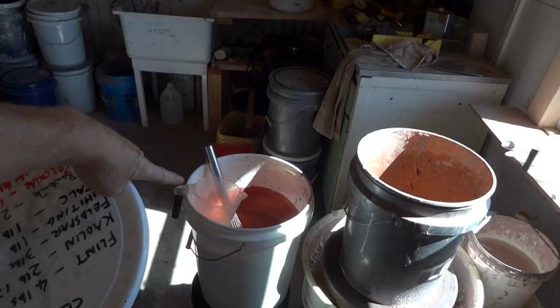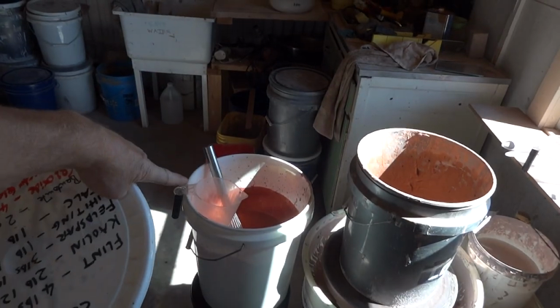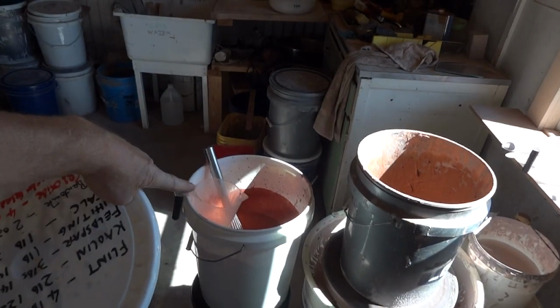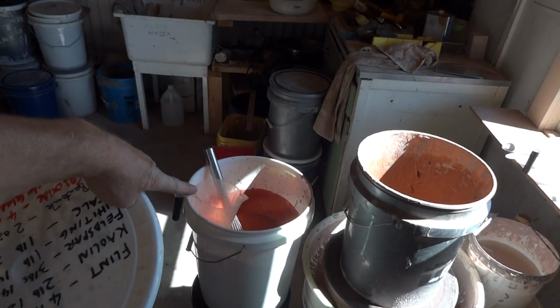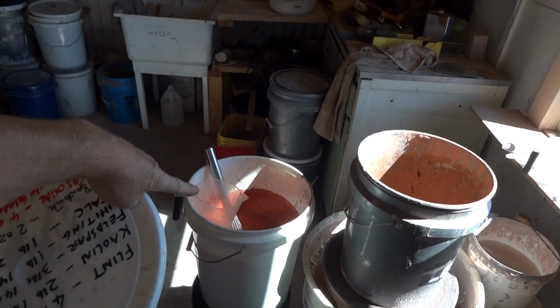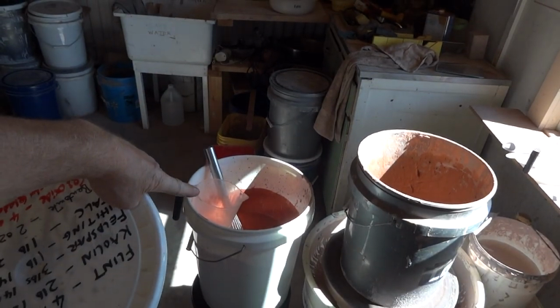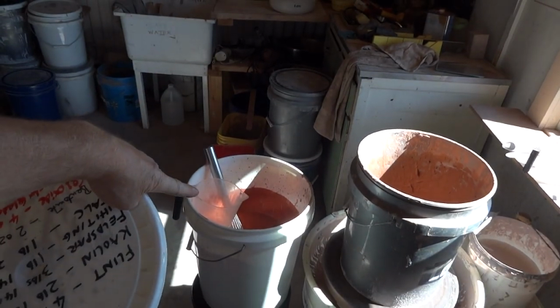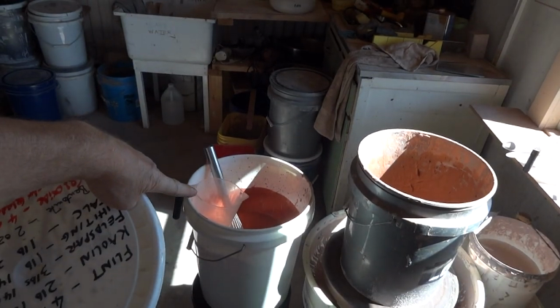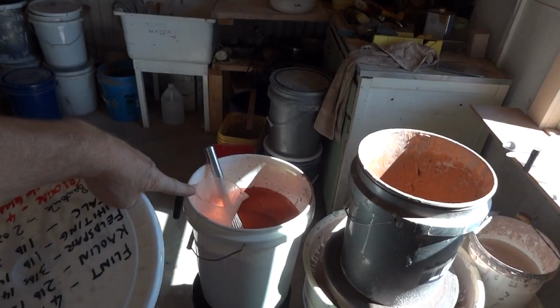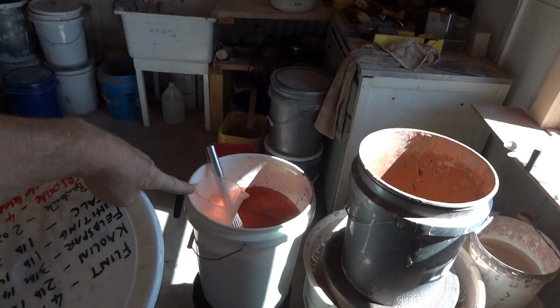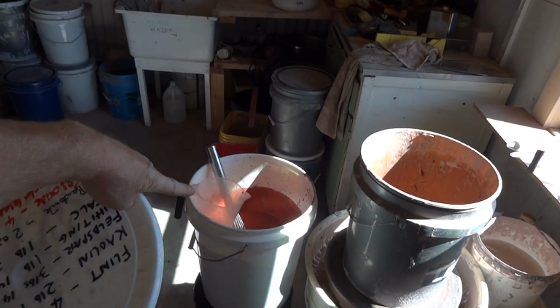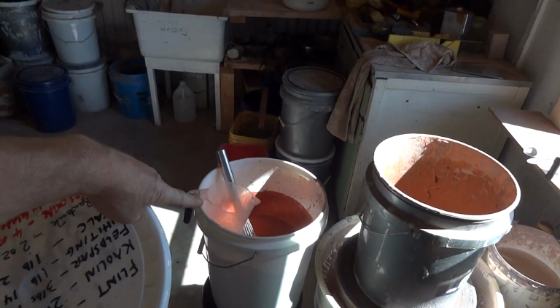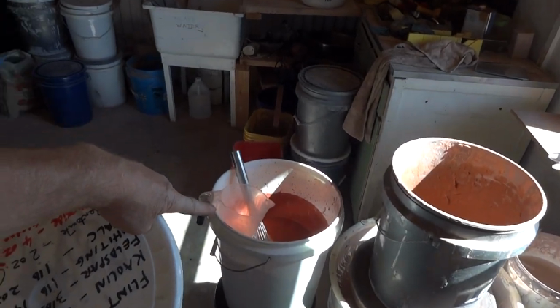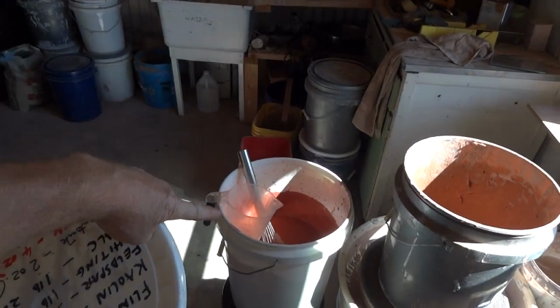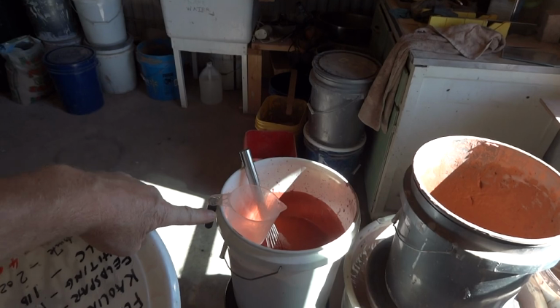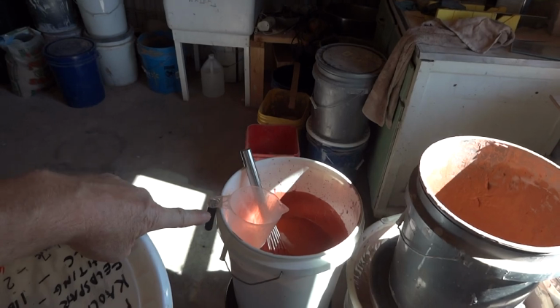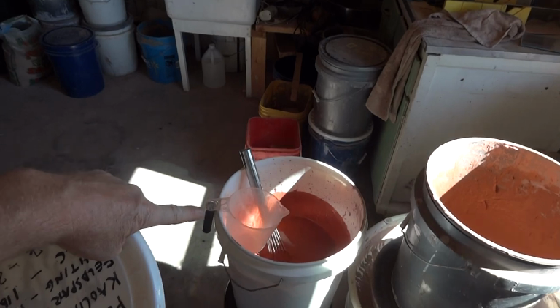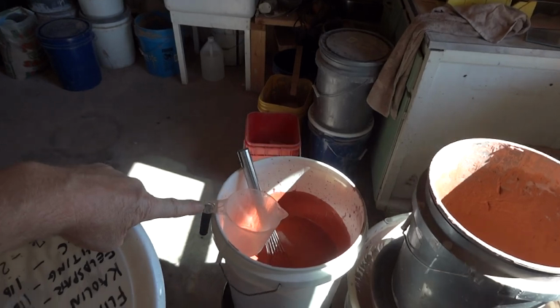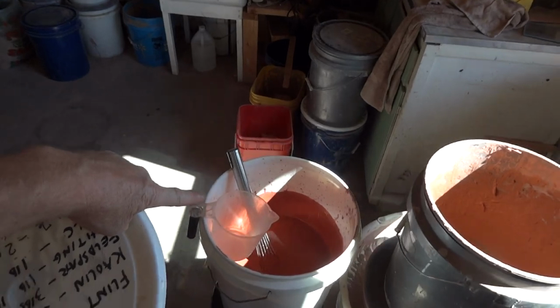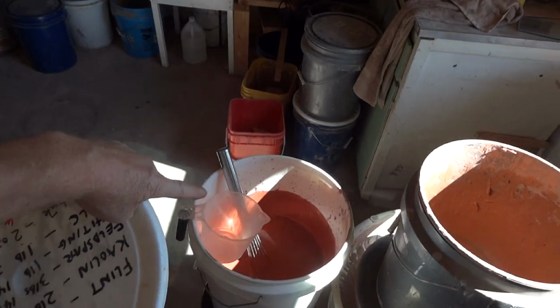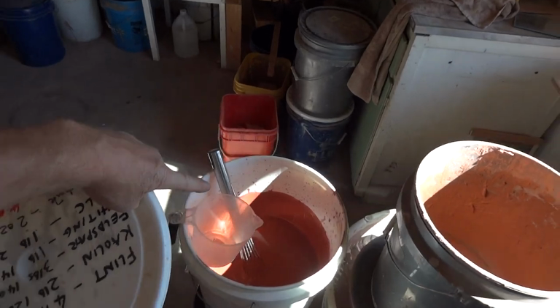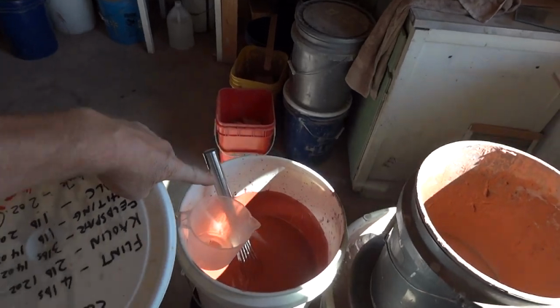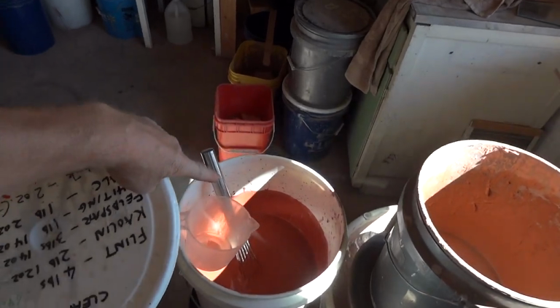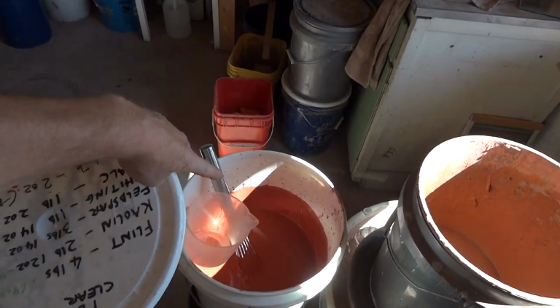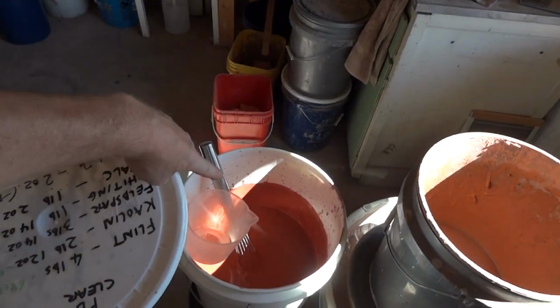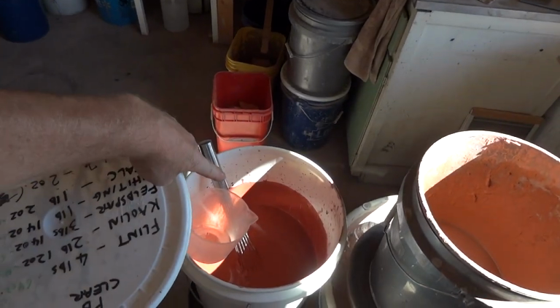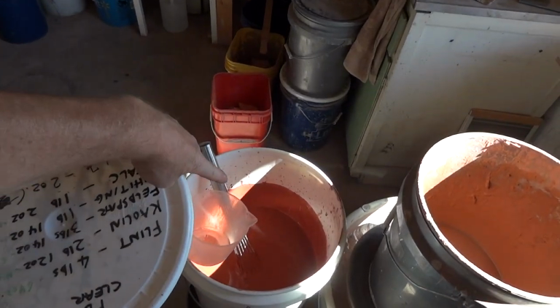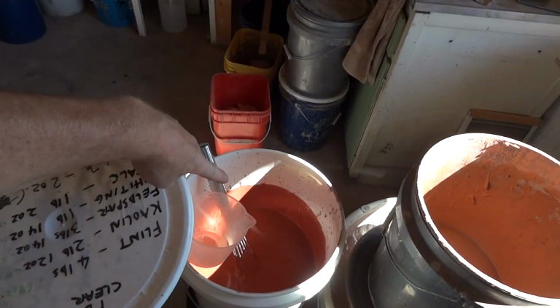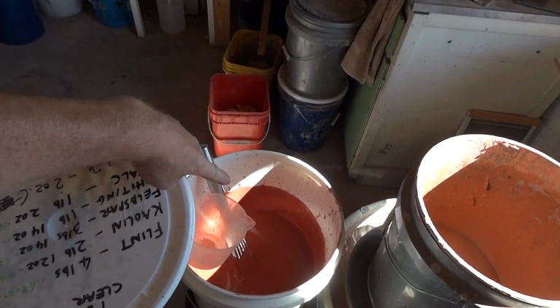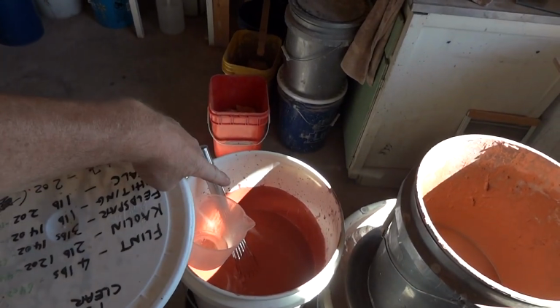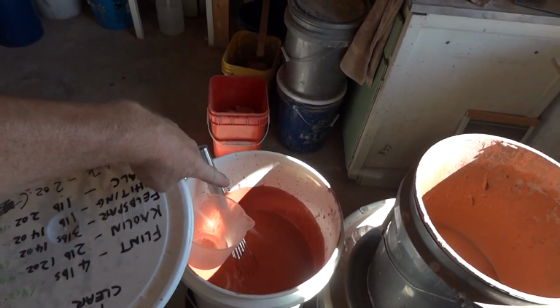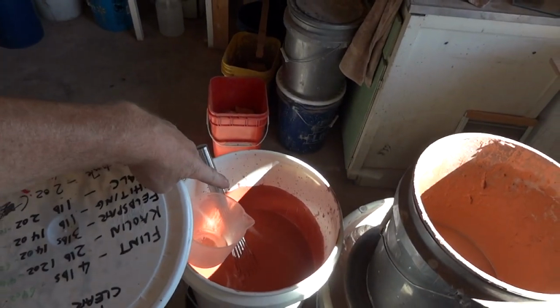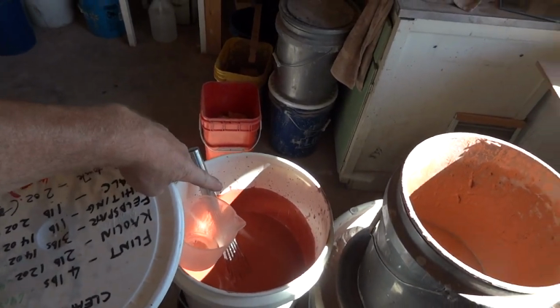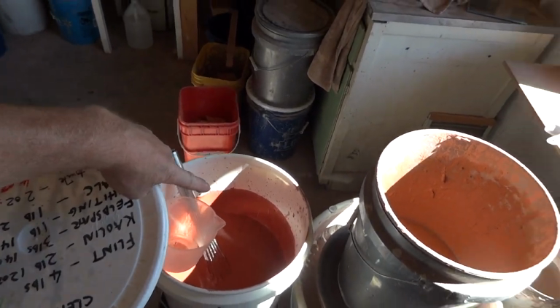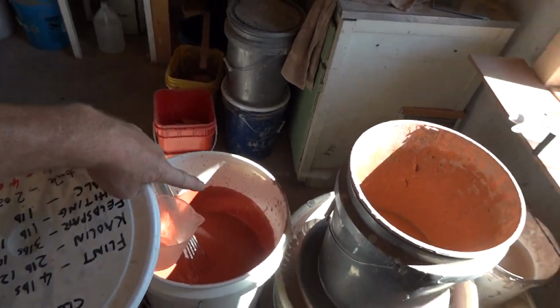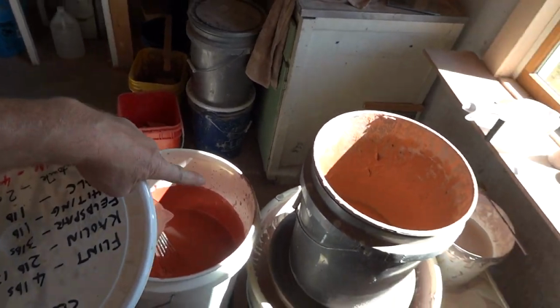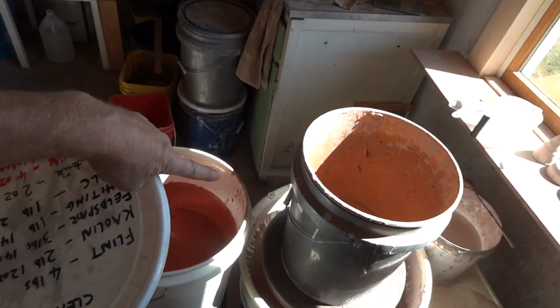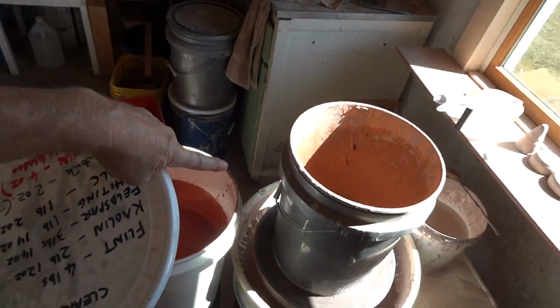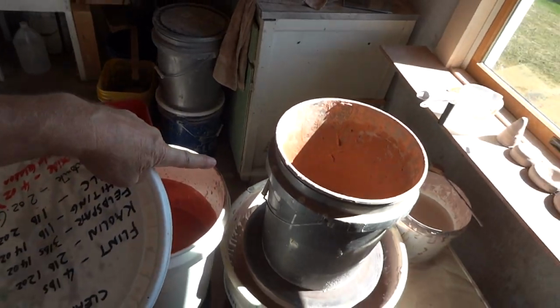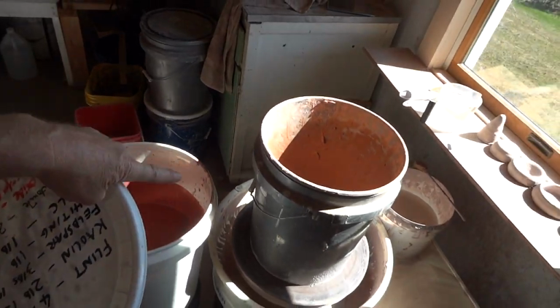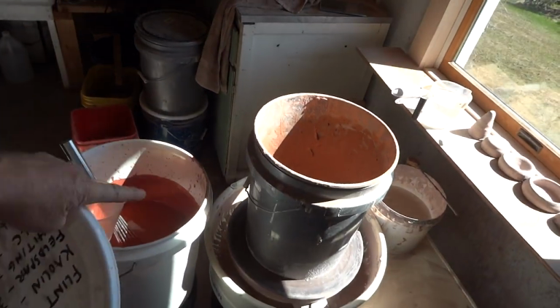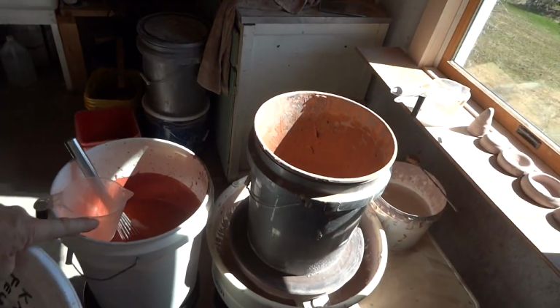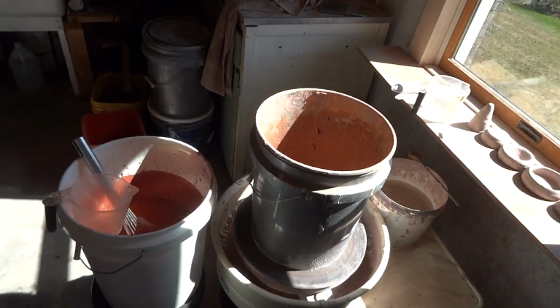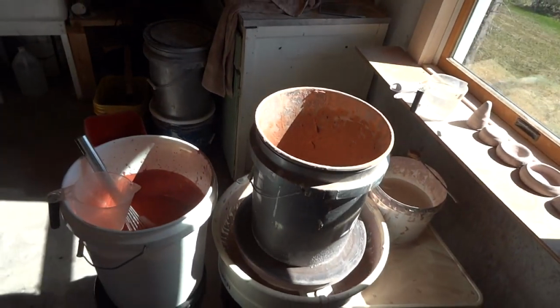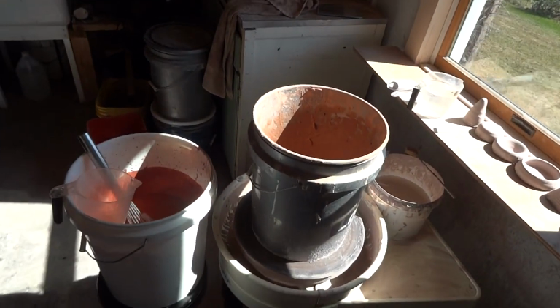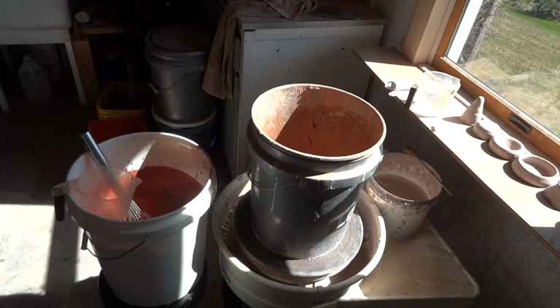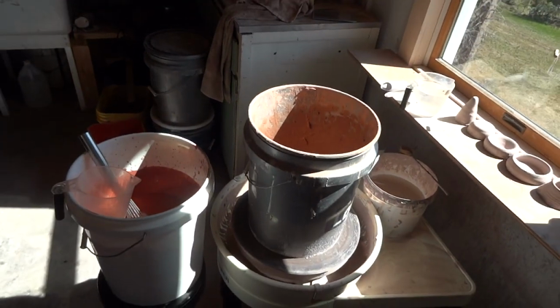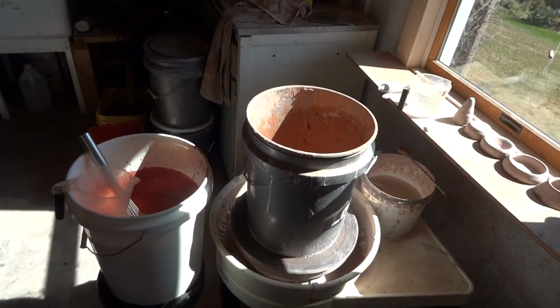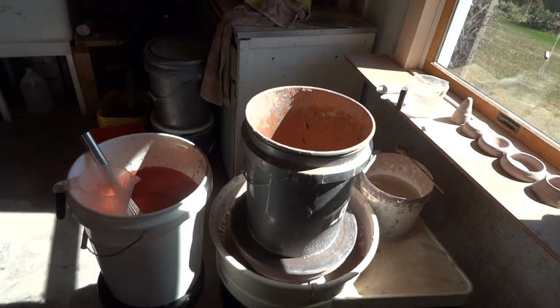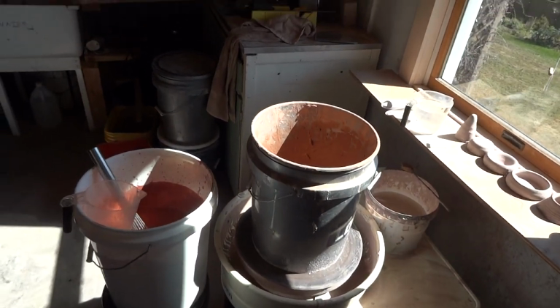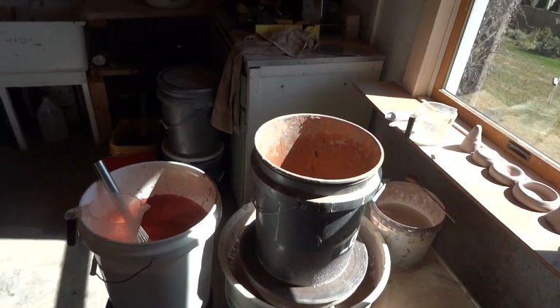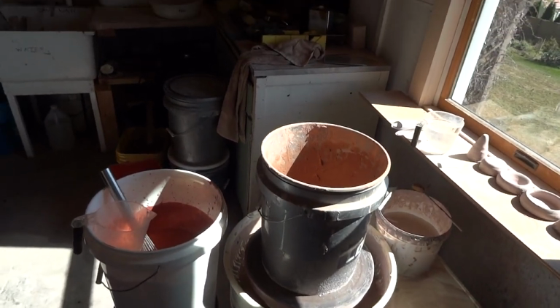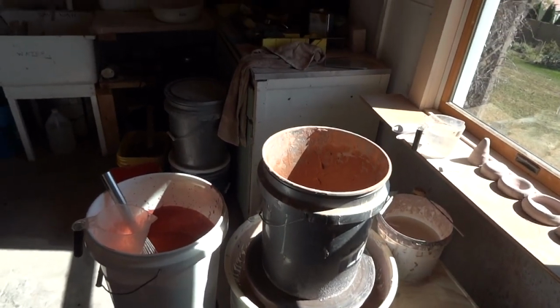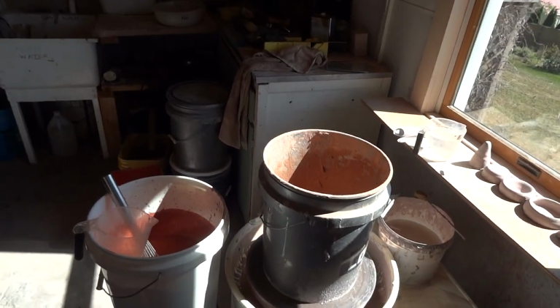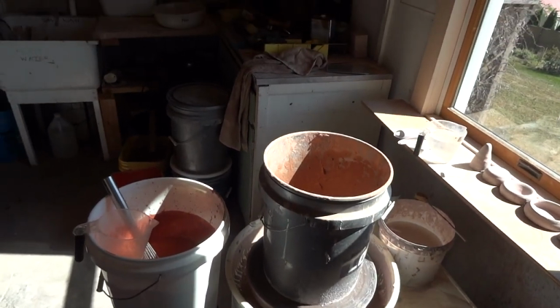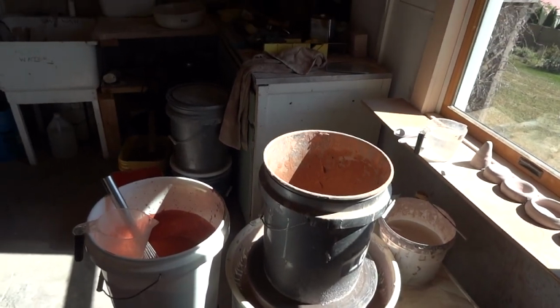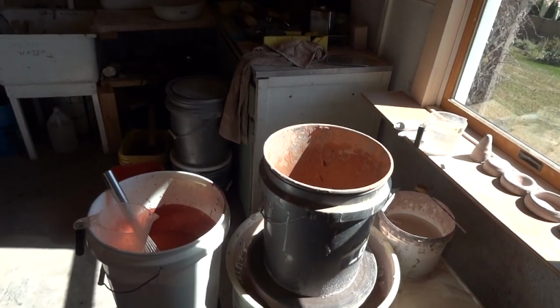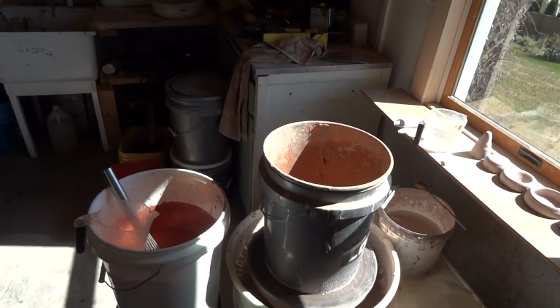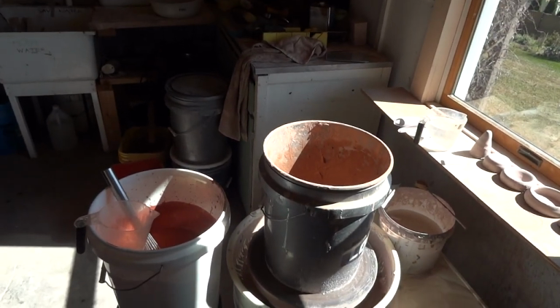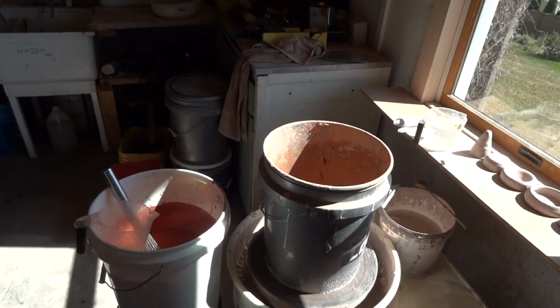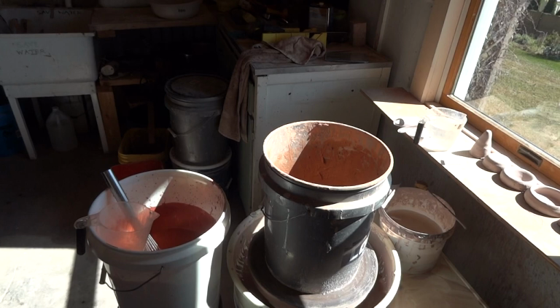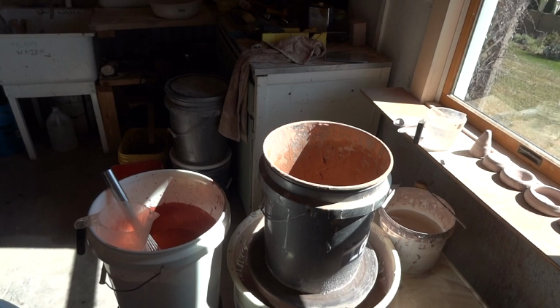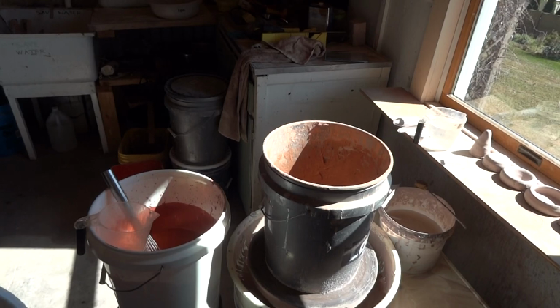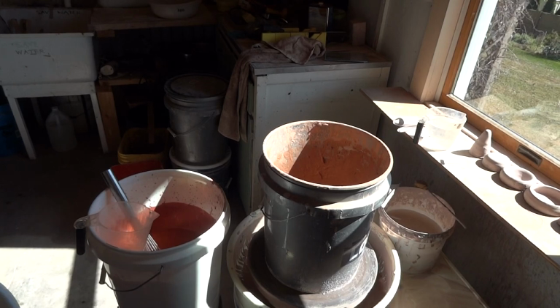That's the recipe which I have already mixed up in this bucket with water added. I'm now about to sieve it, so join me for that.